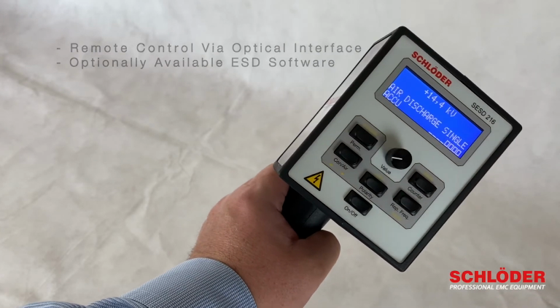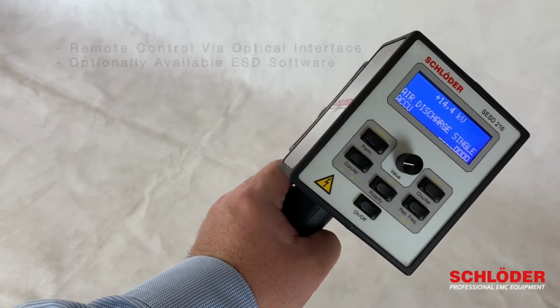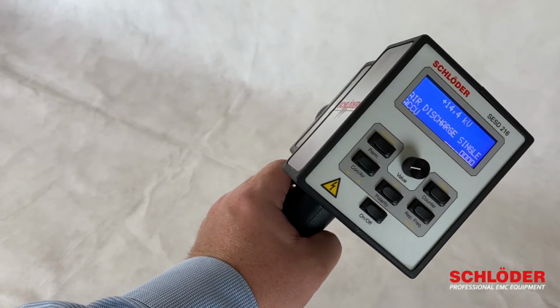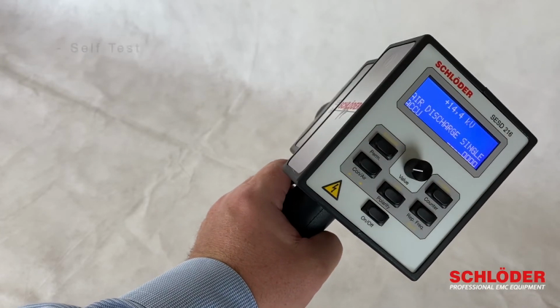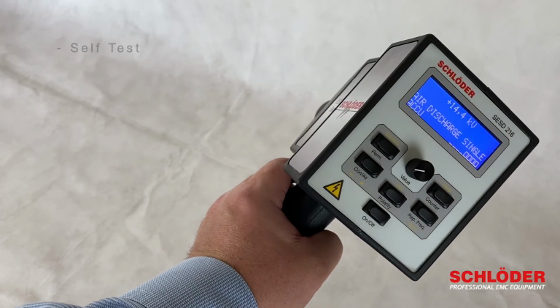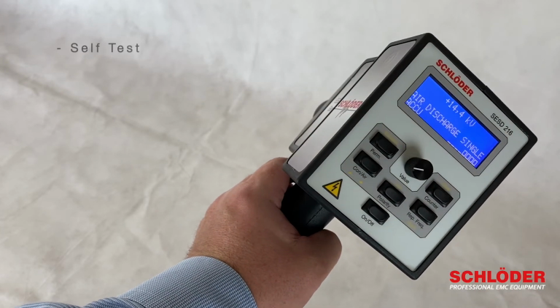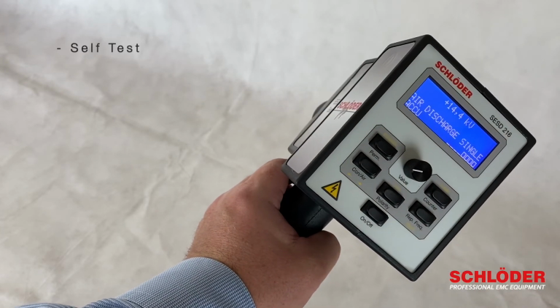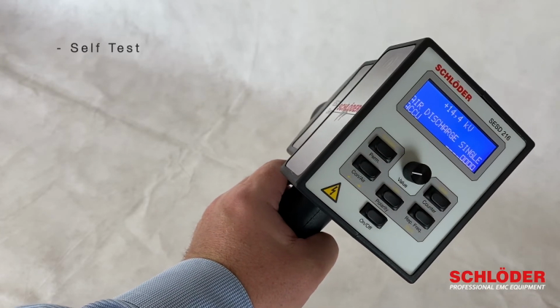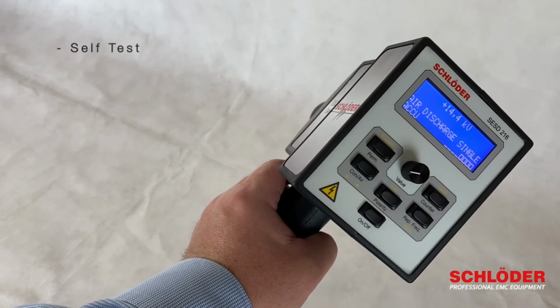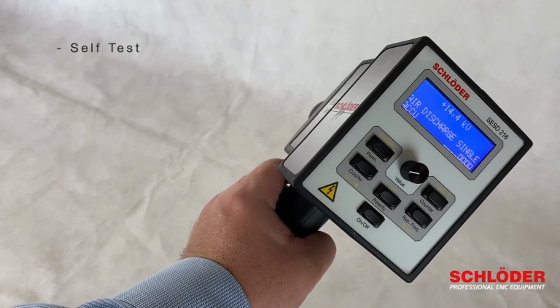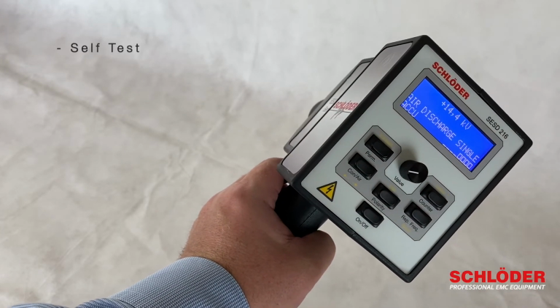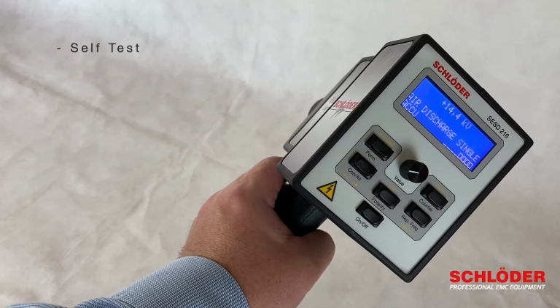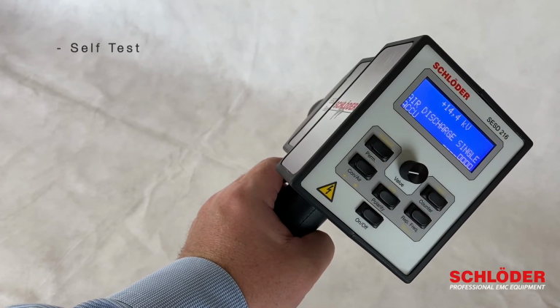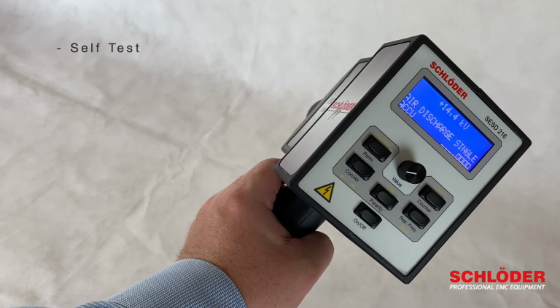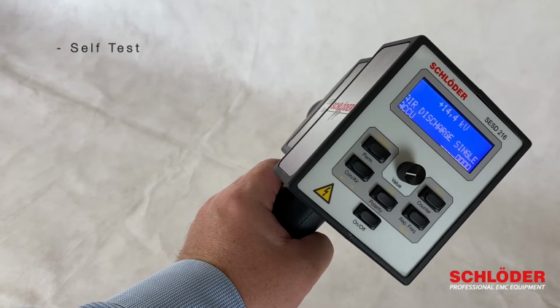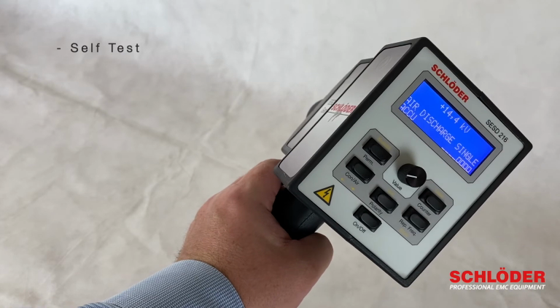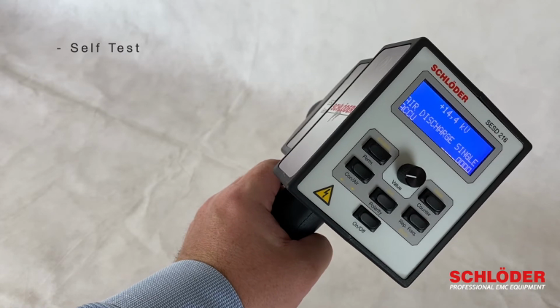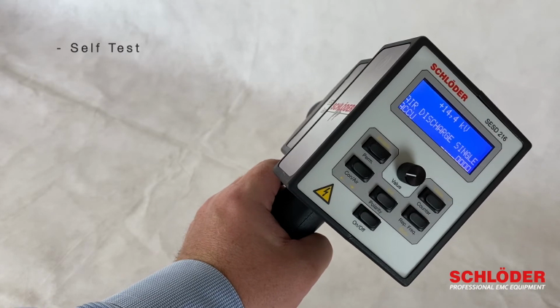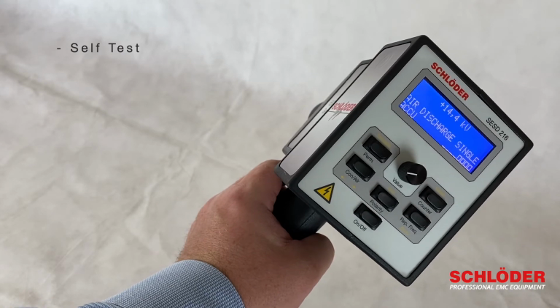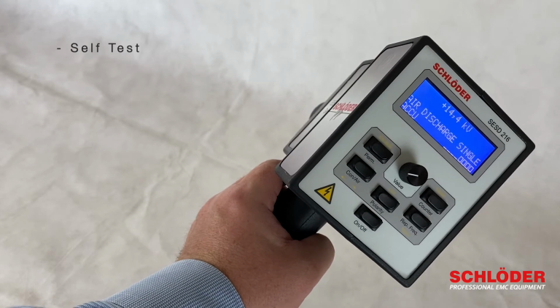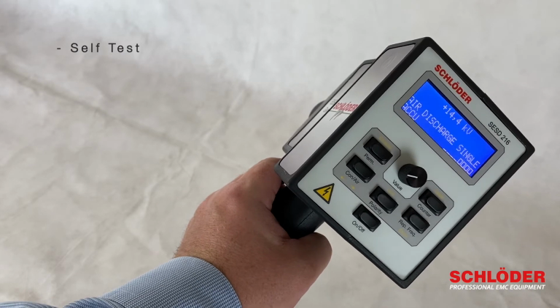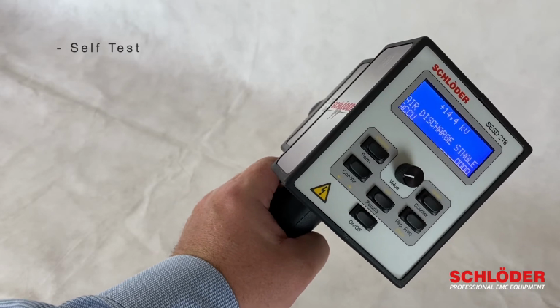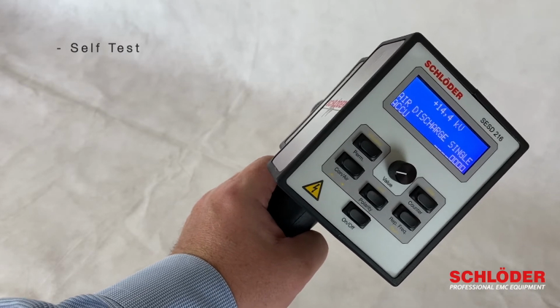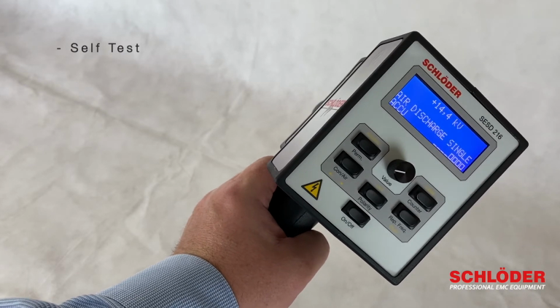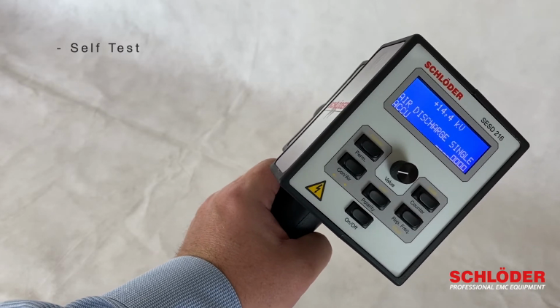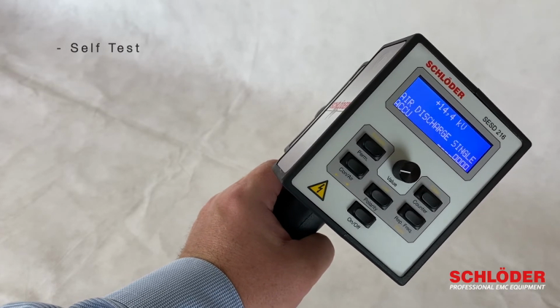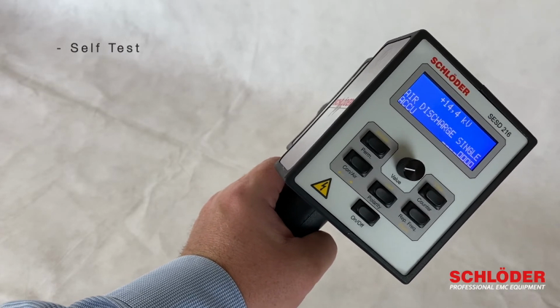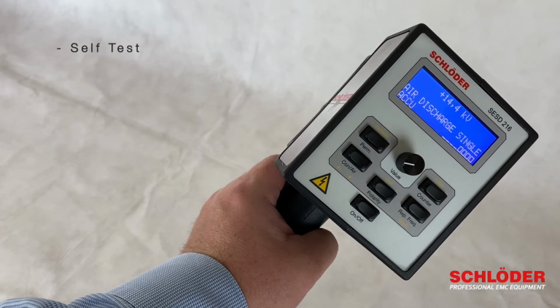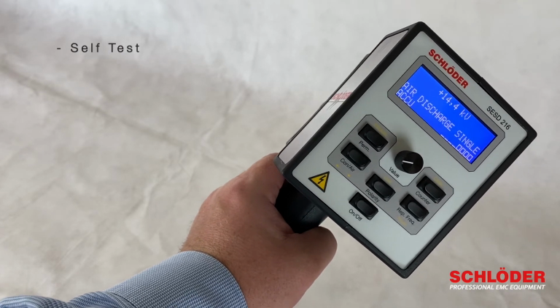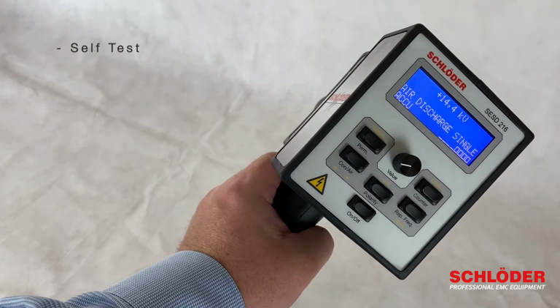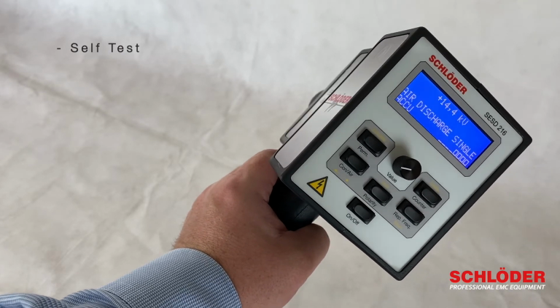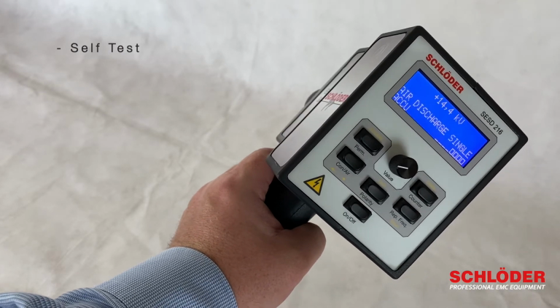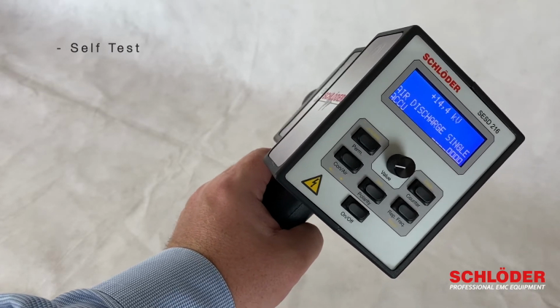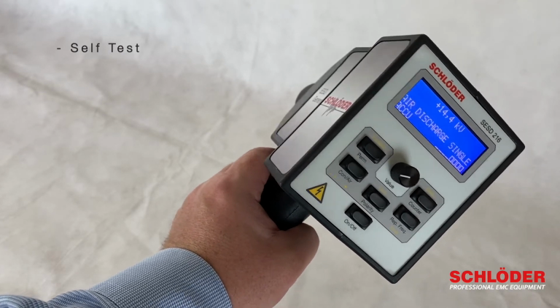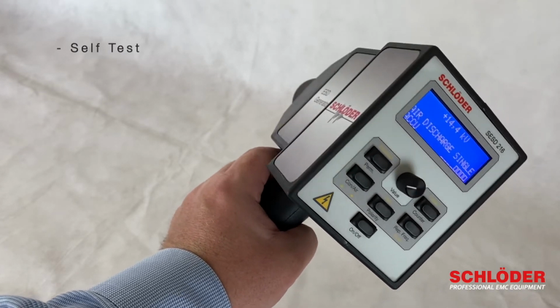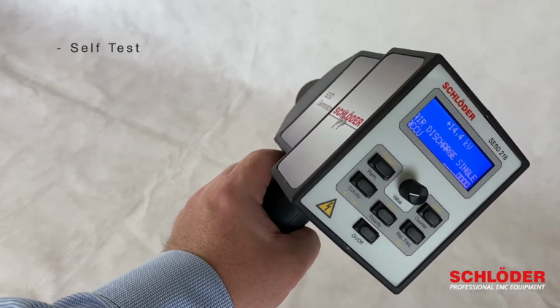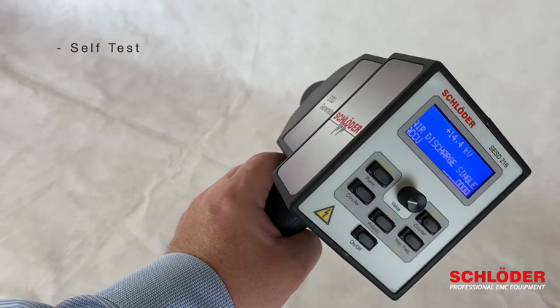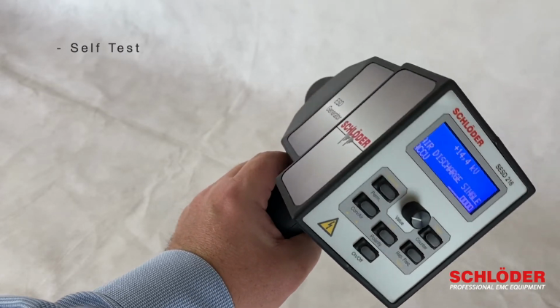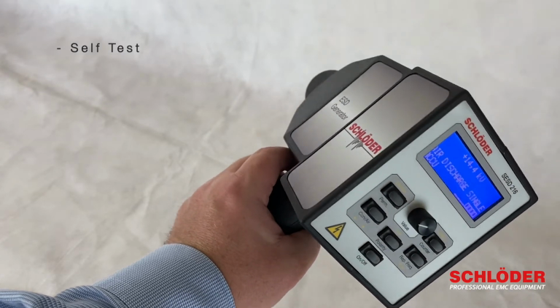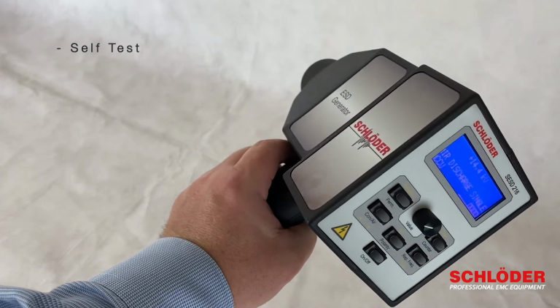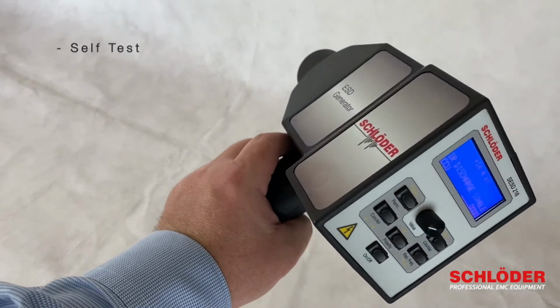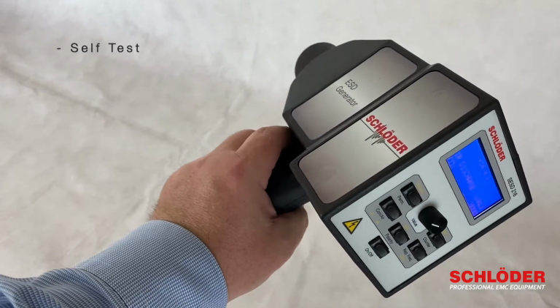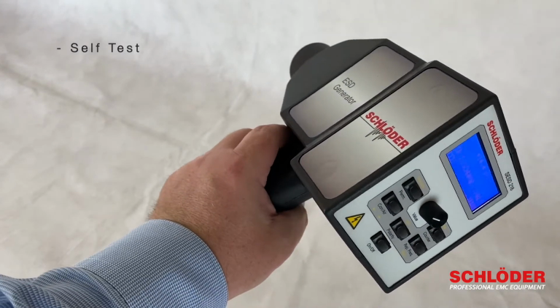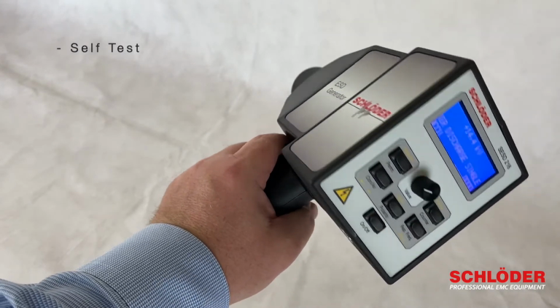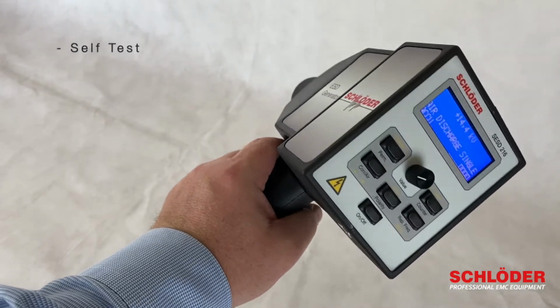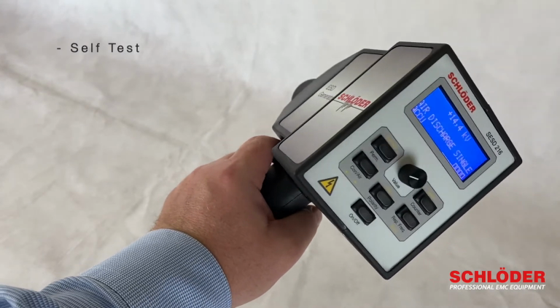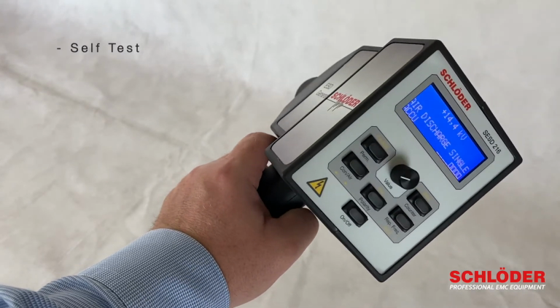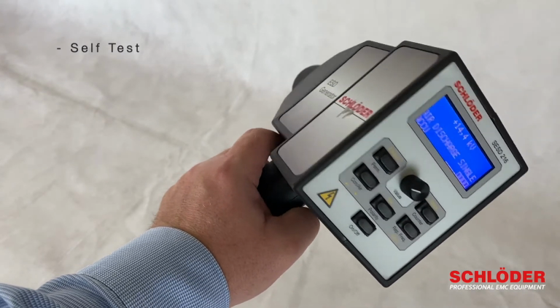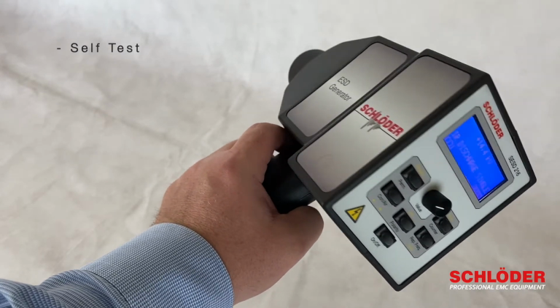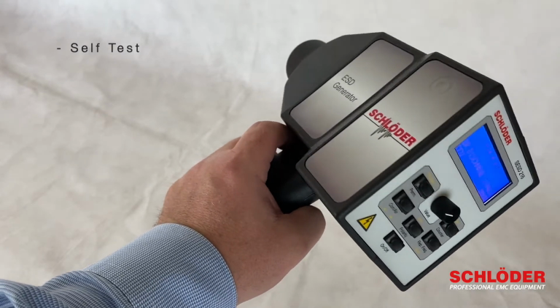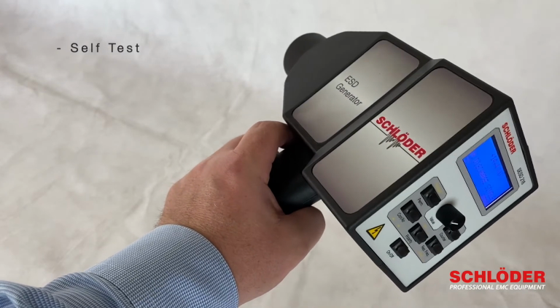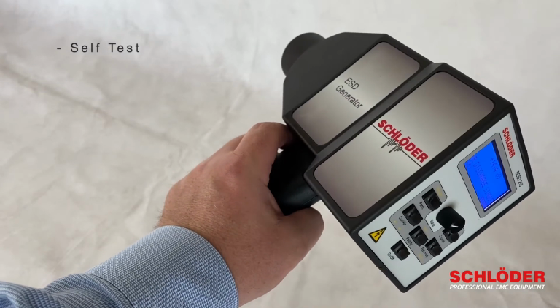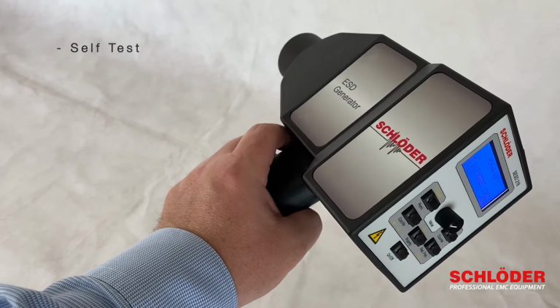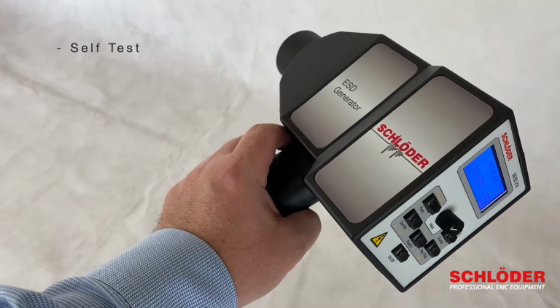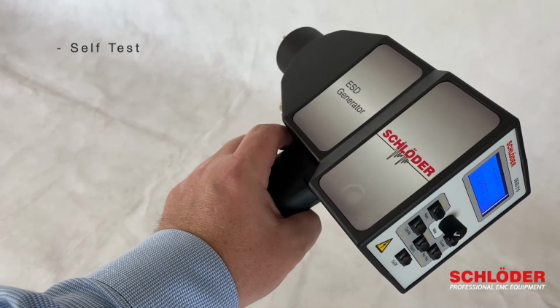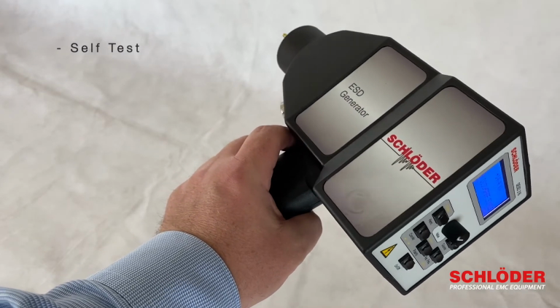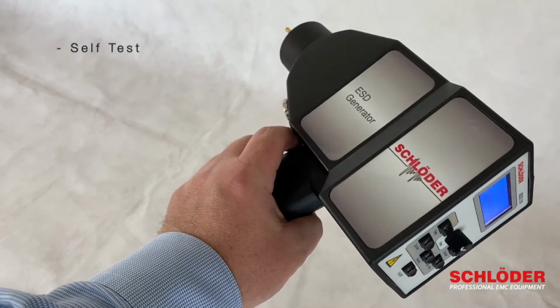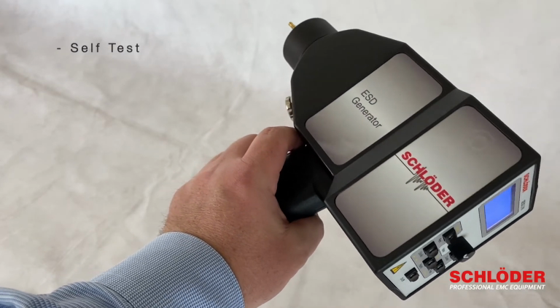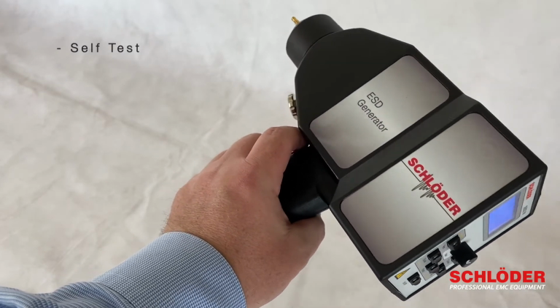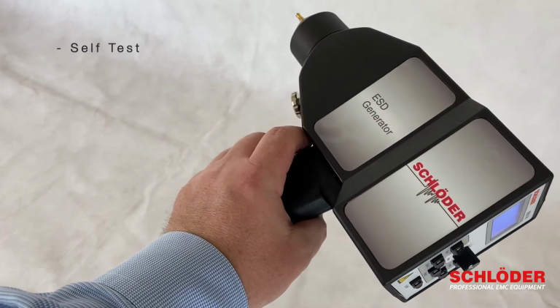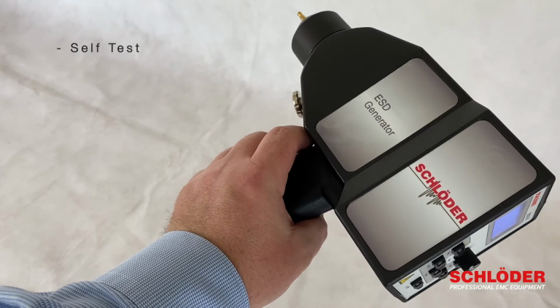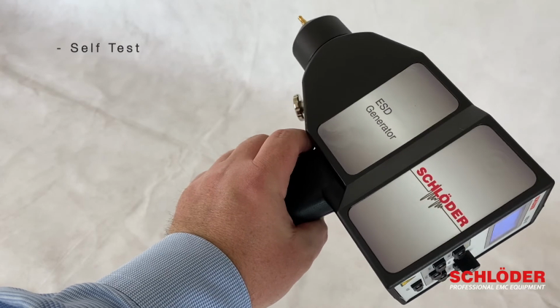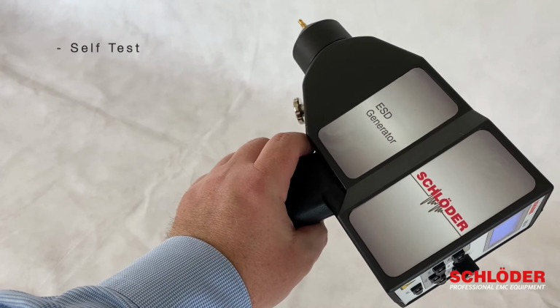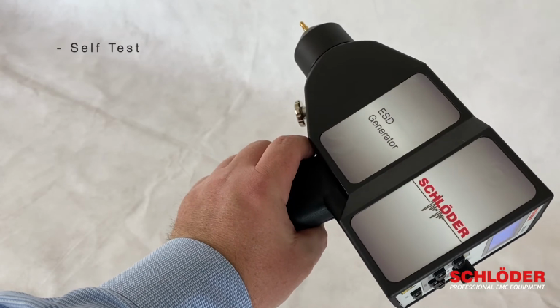There is a self-test integrated into the device so that you can test the proper functioning of the device whenever you want to.